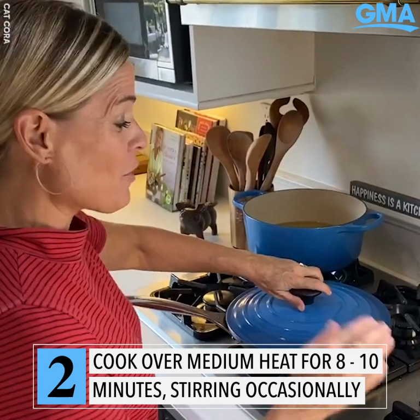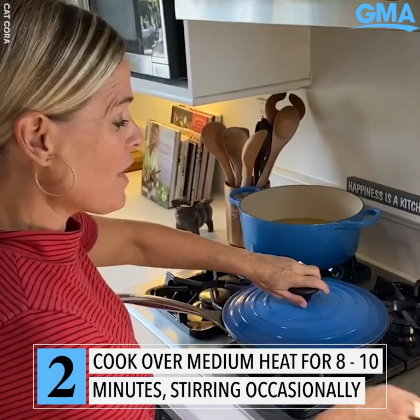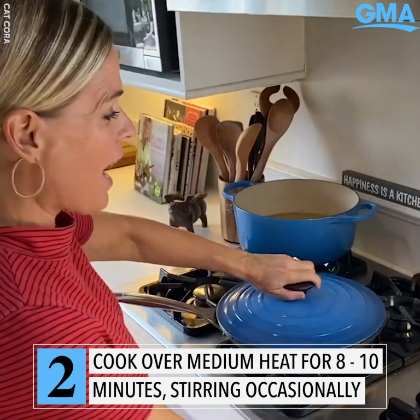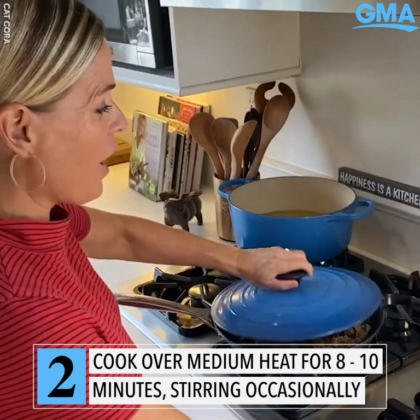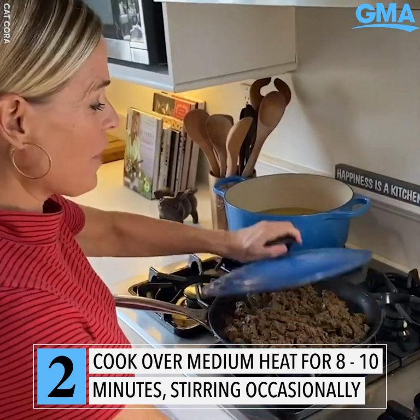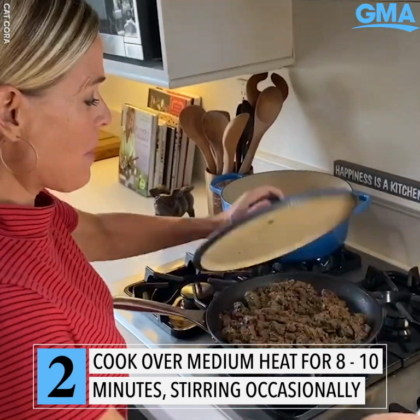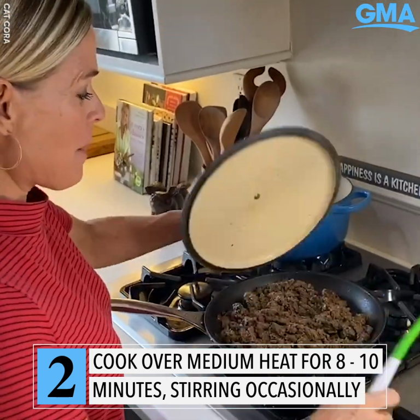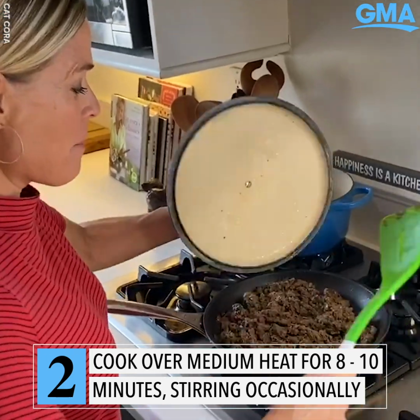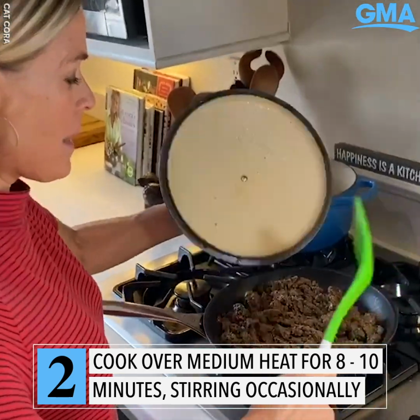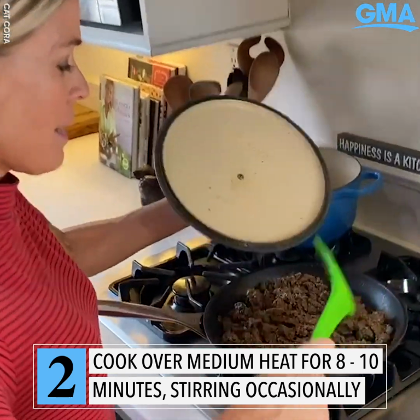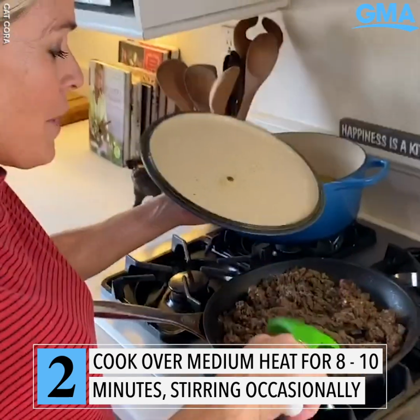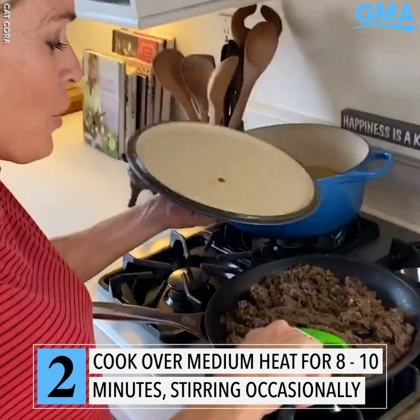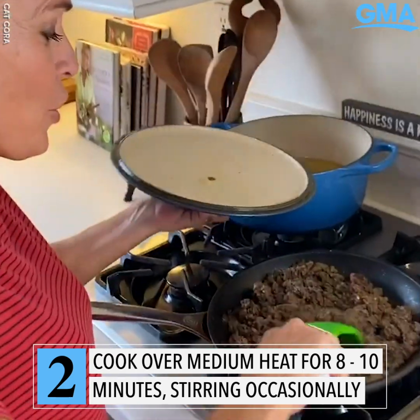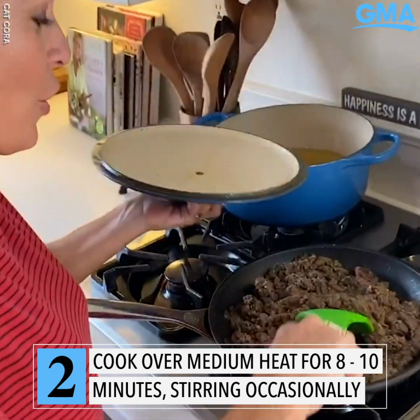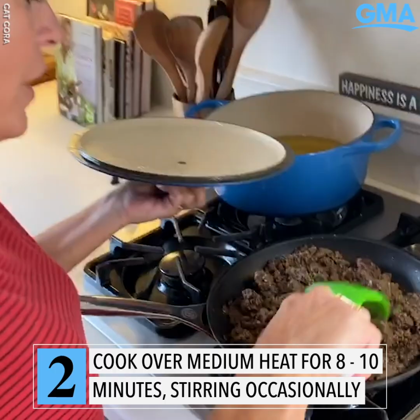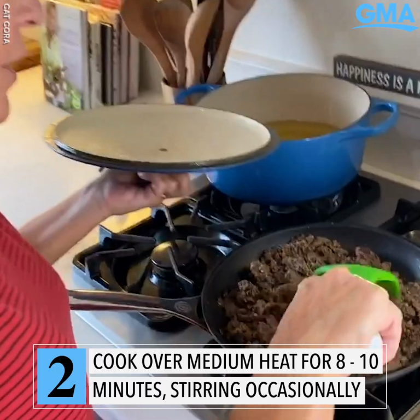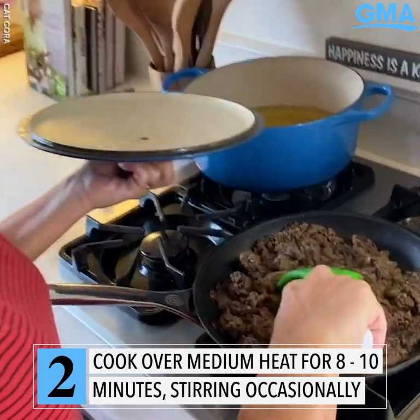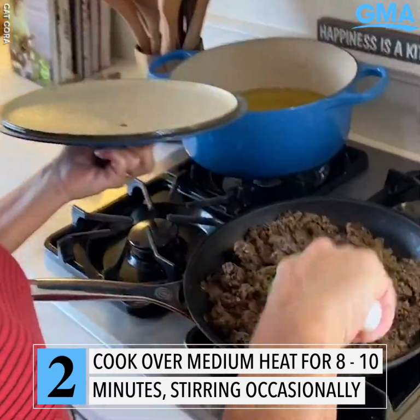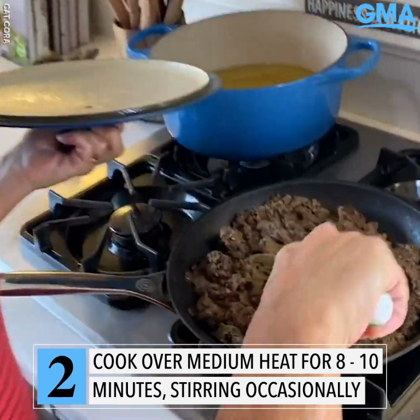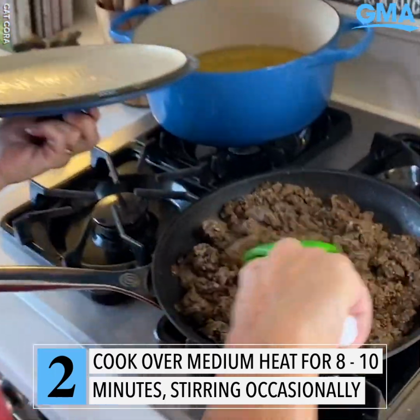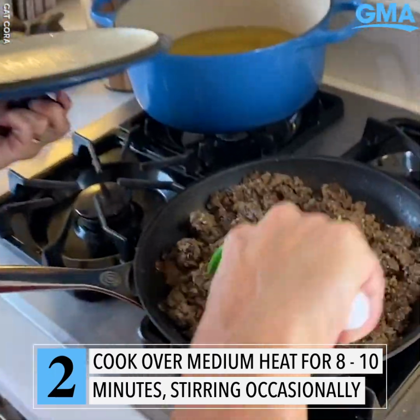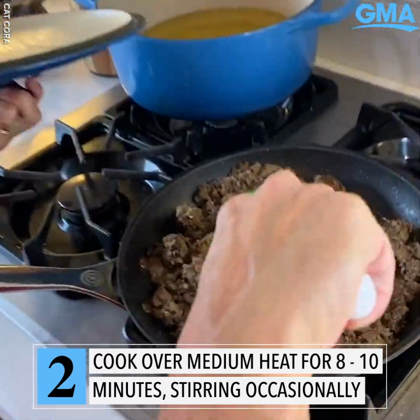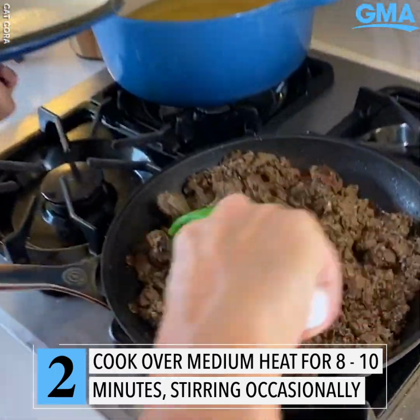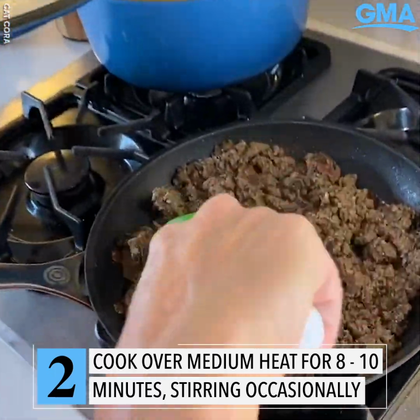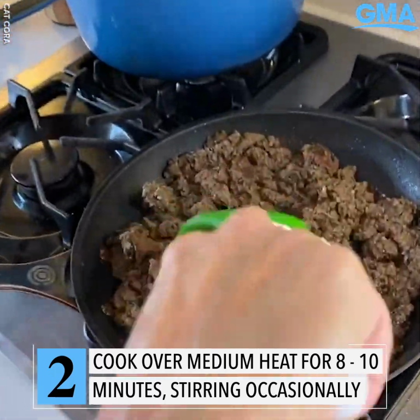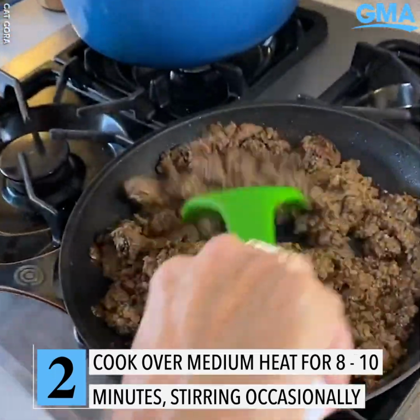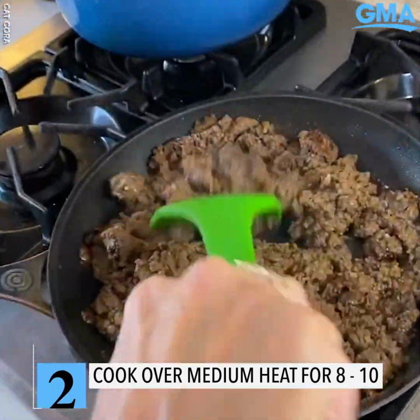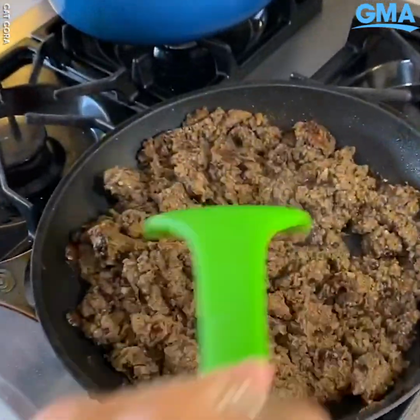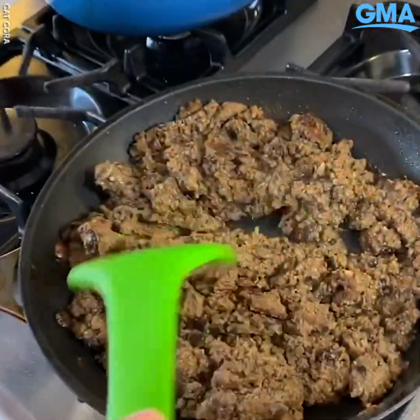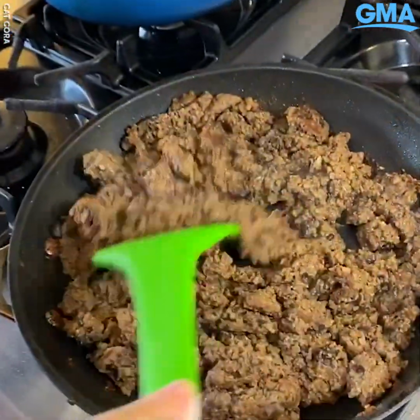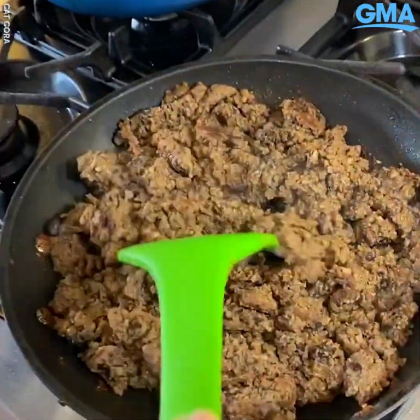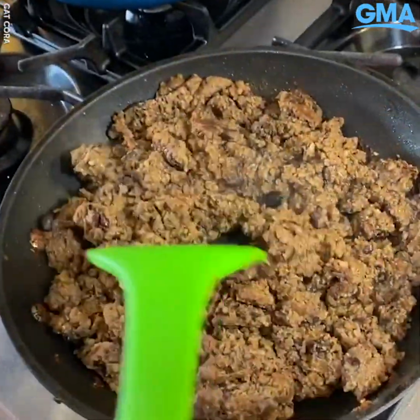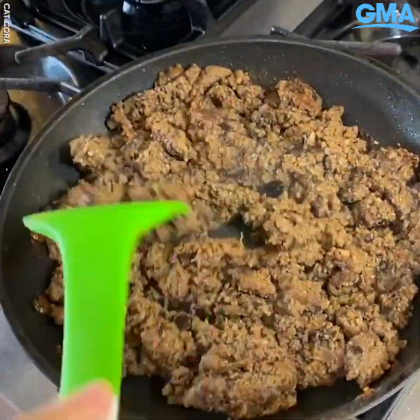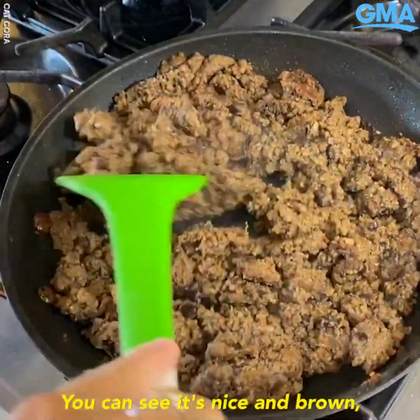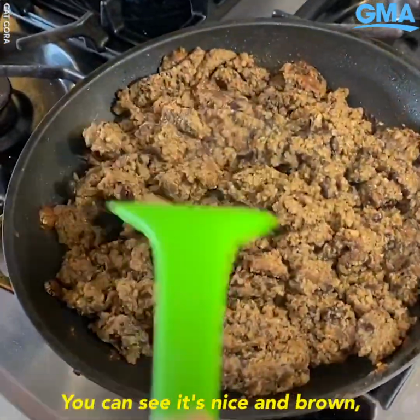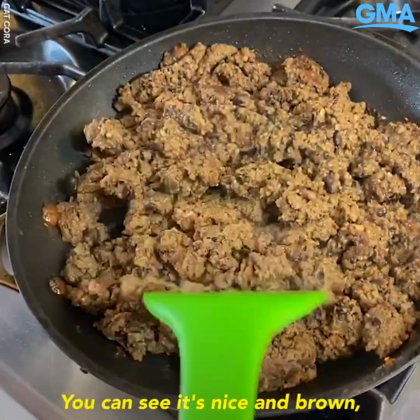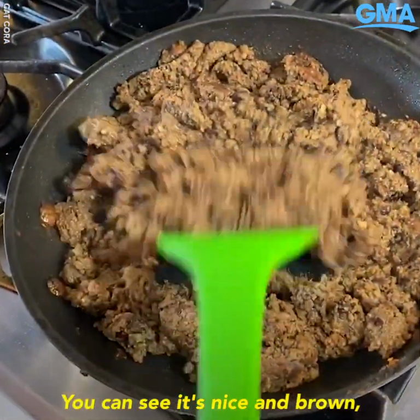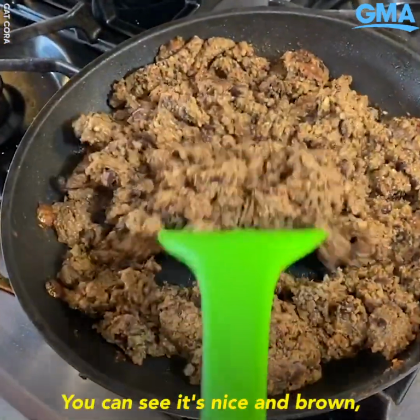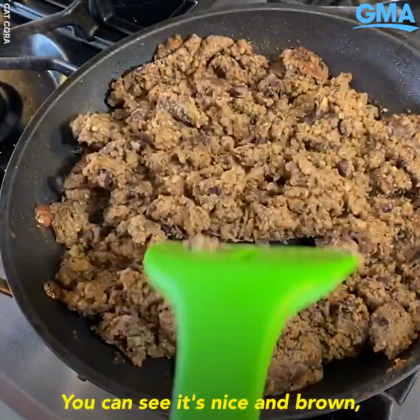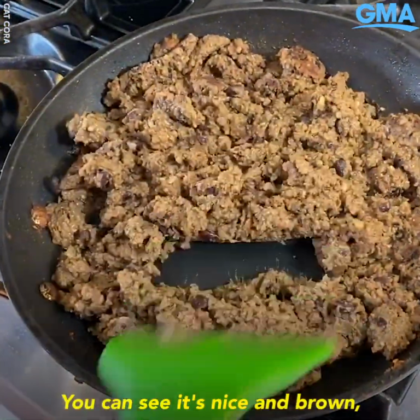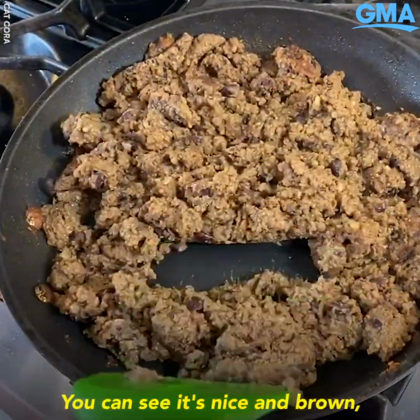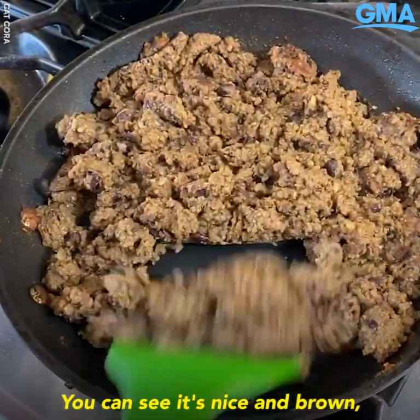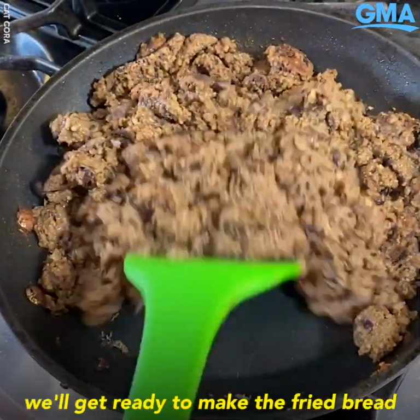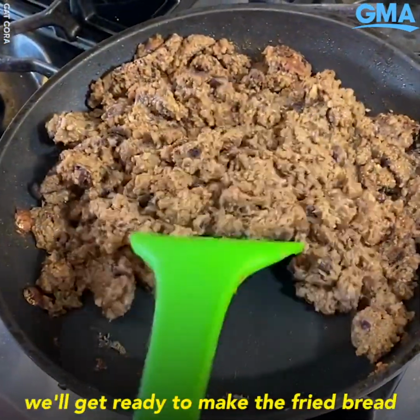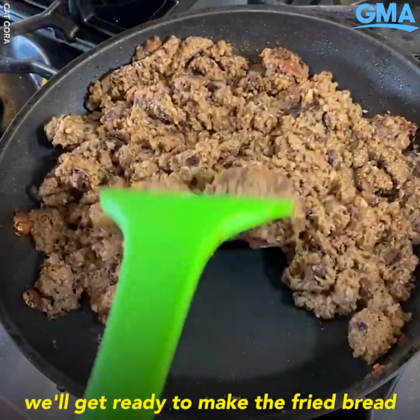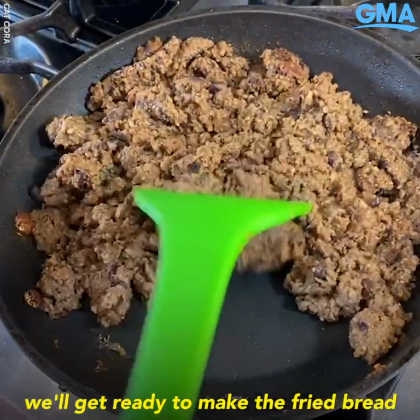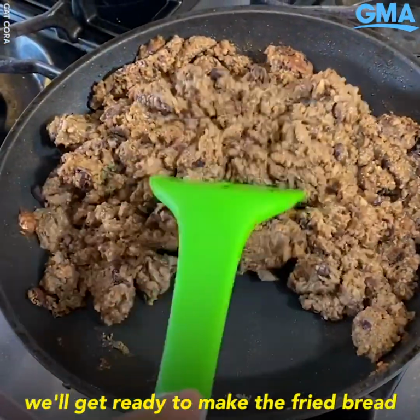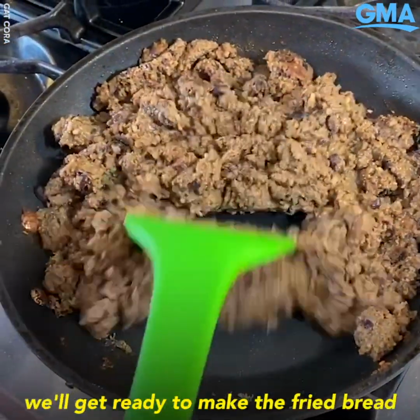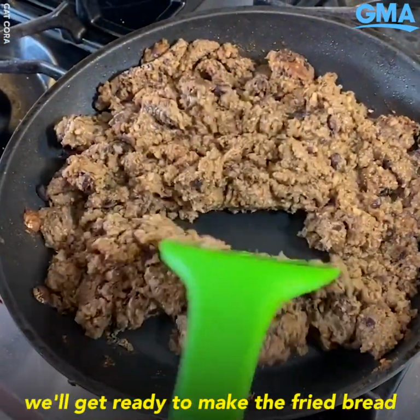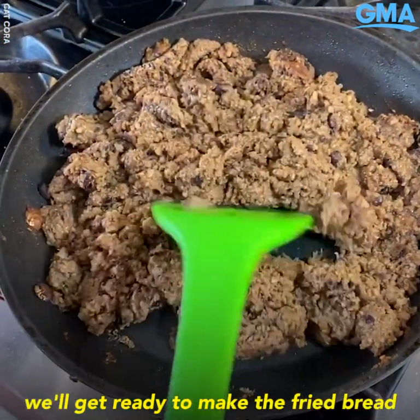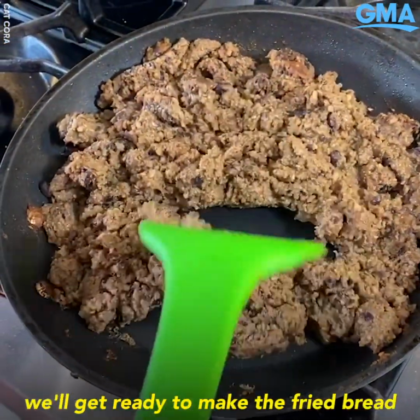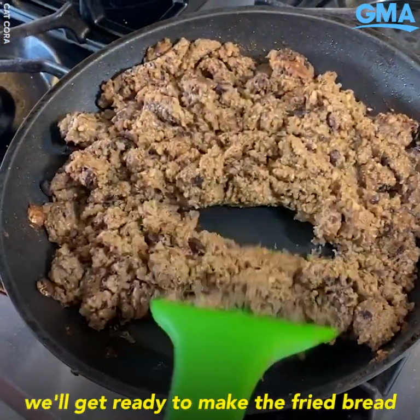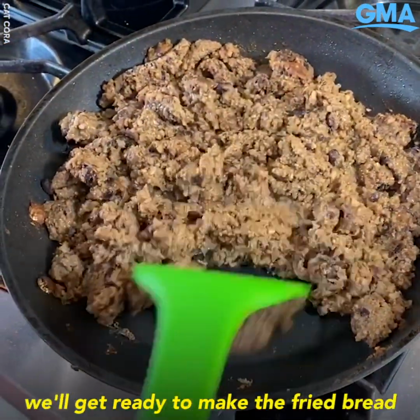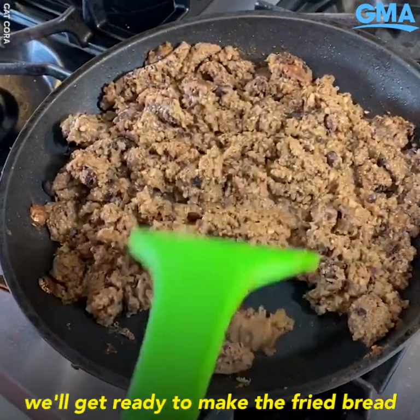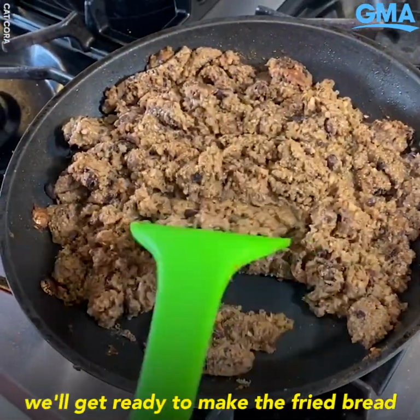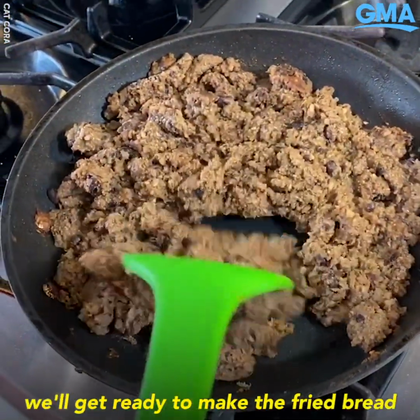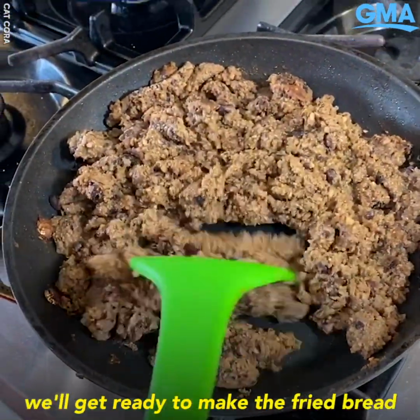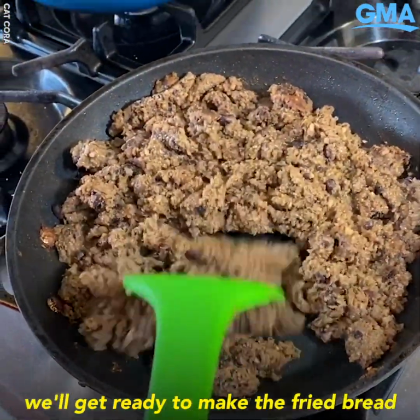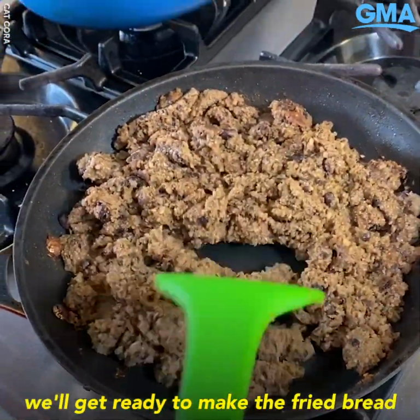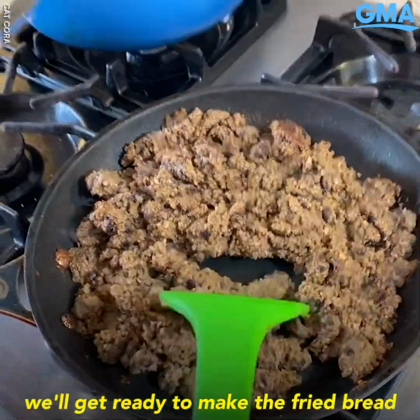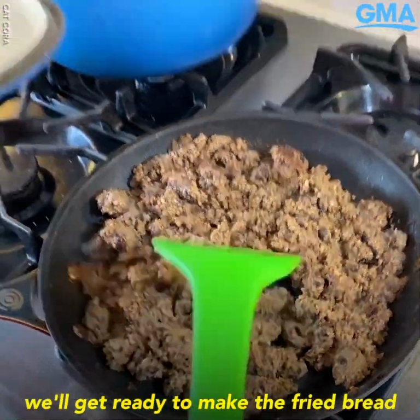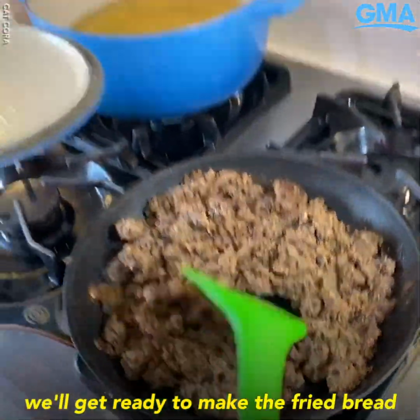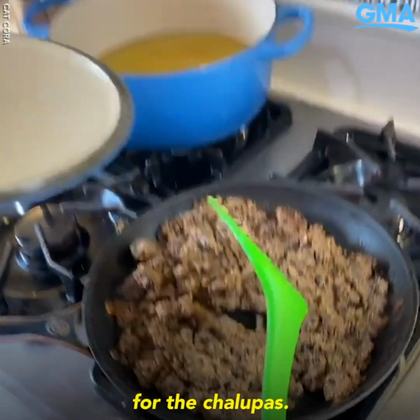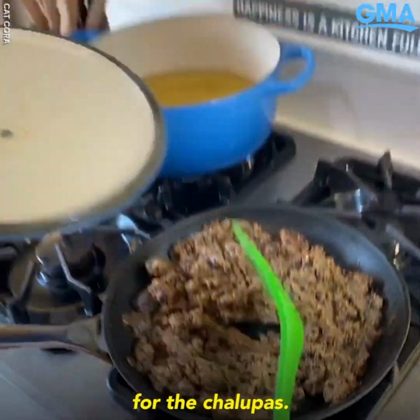Now that my meat mixture is cooked down, you can see it's nice and brown. We'll get ready to make the fried bread for the Chalupa.